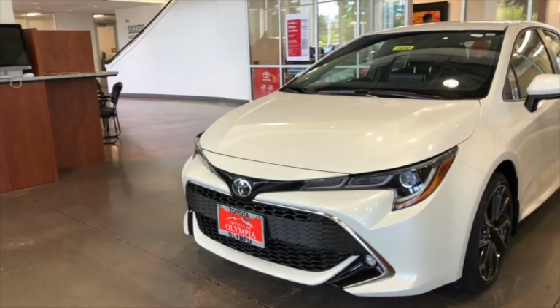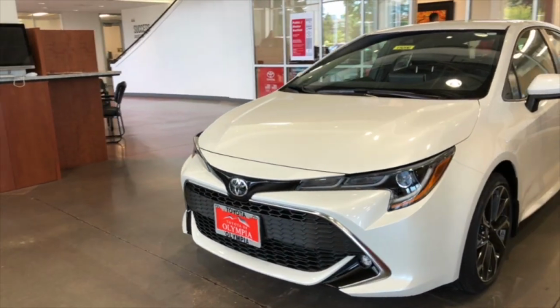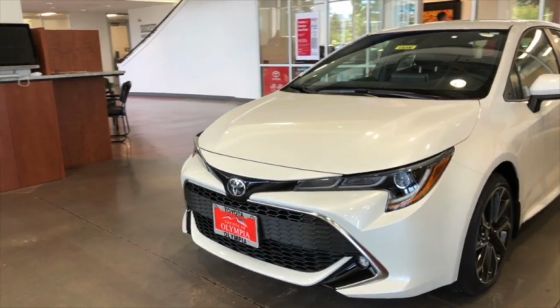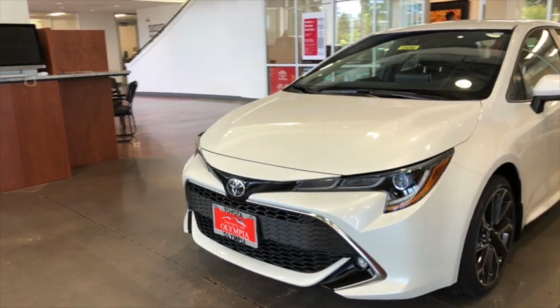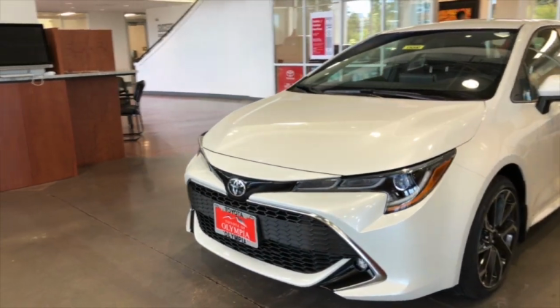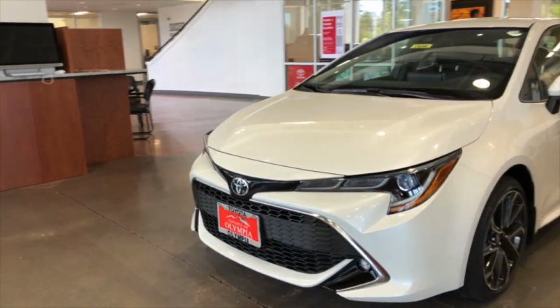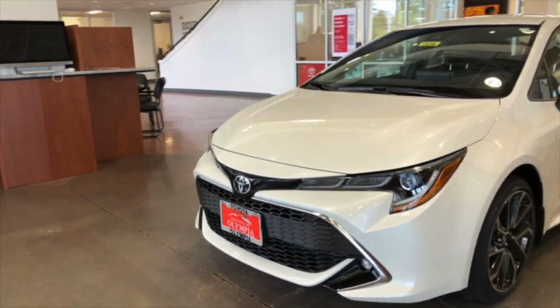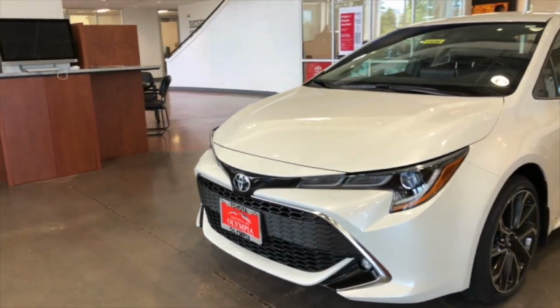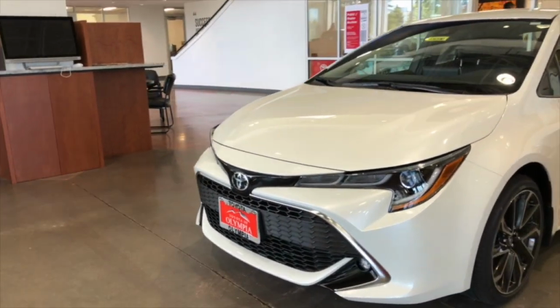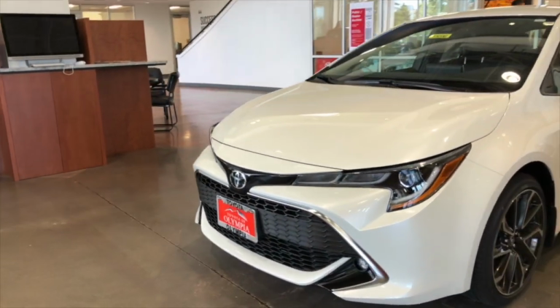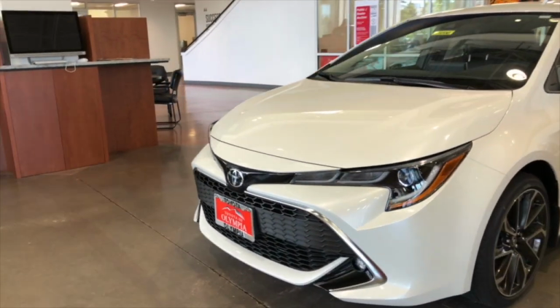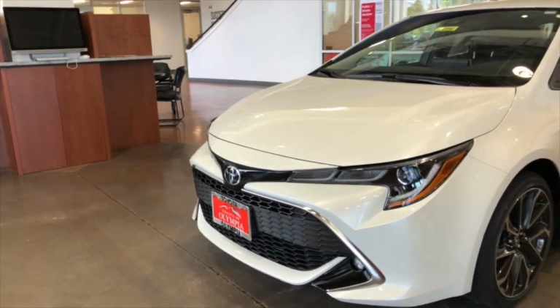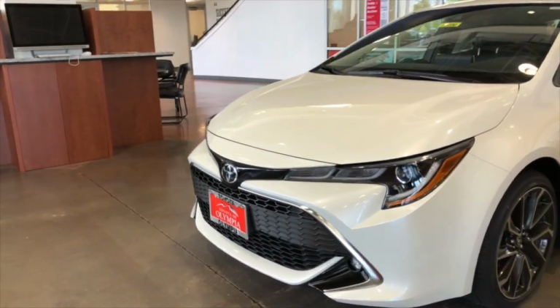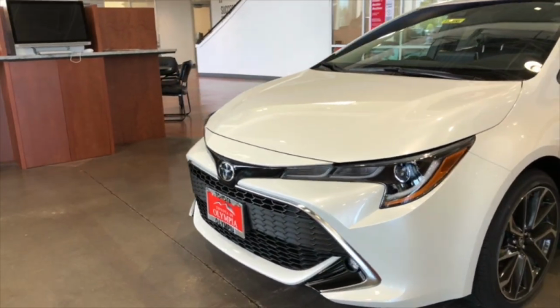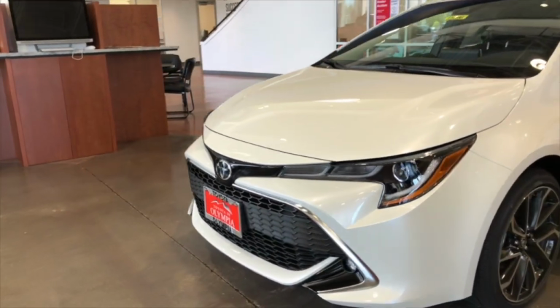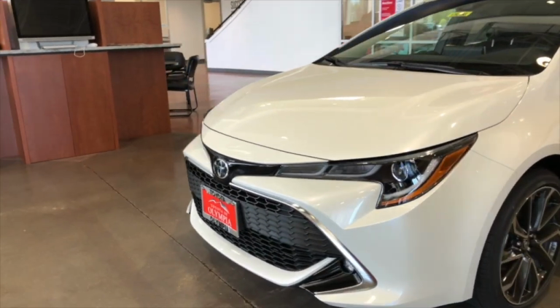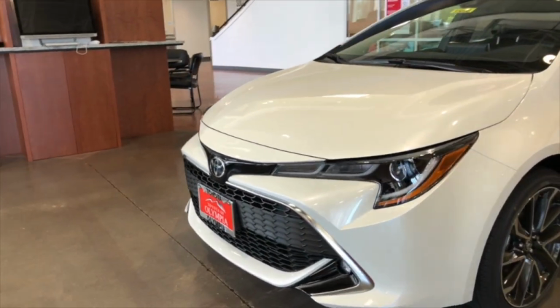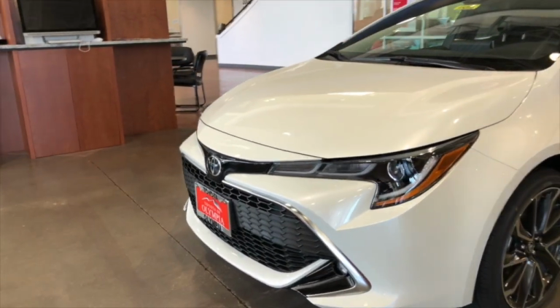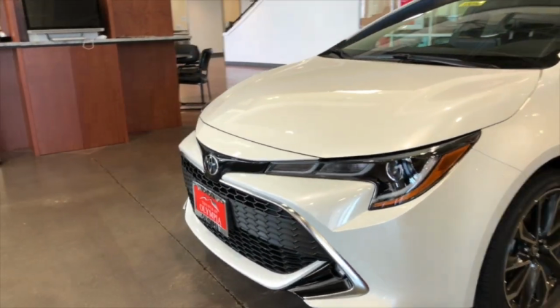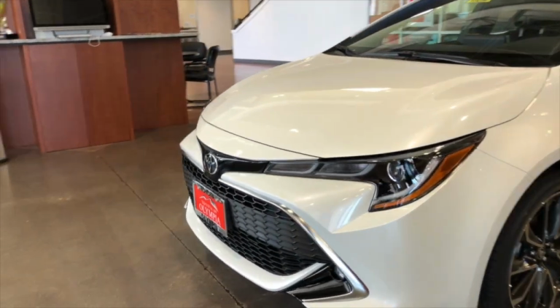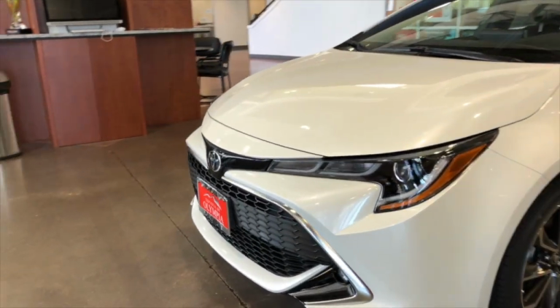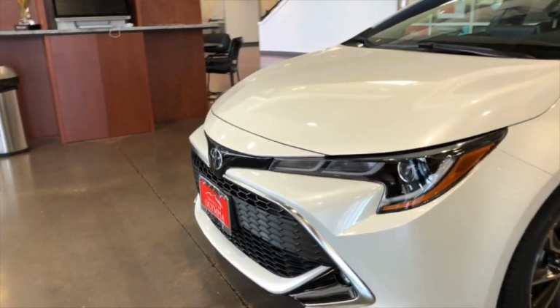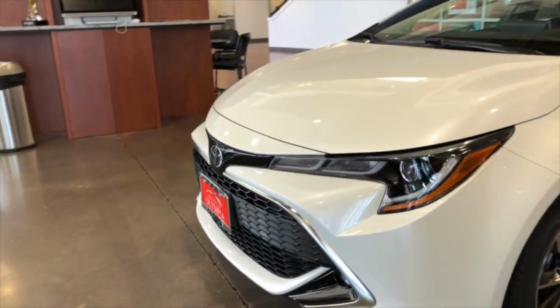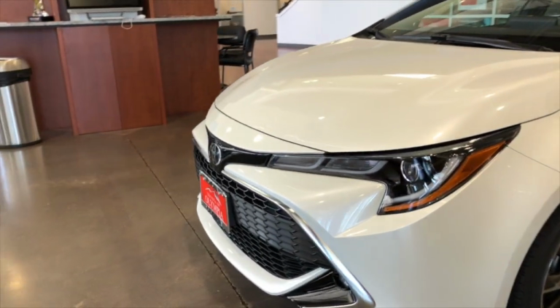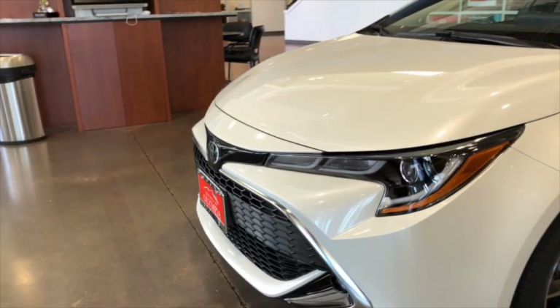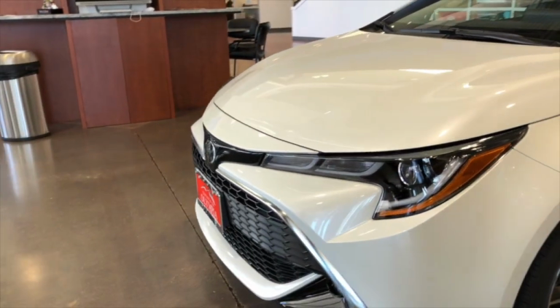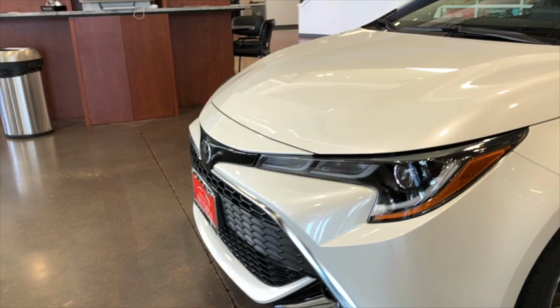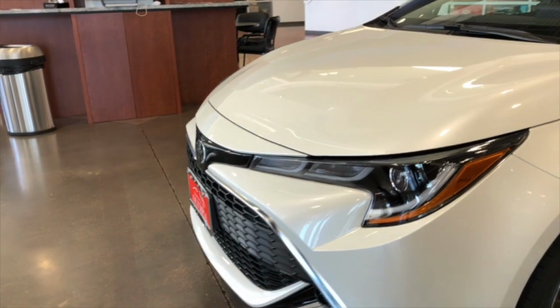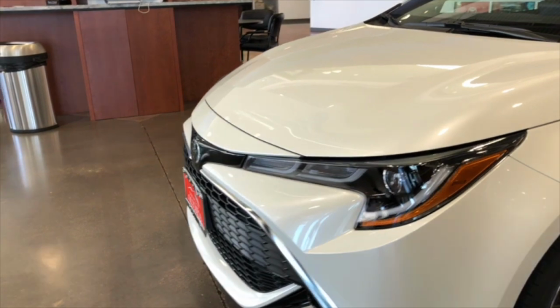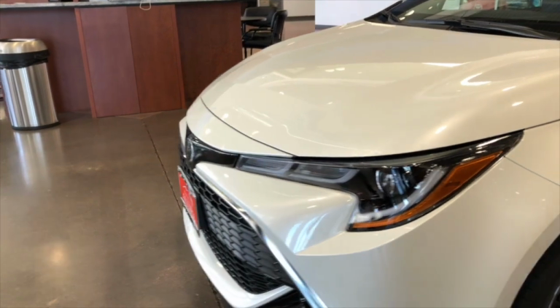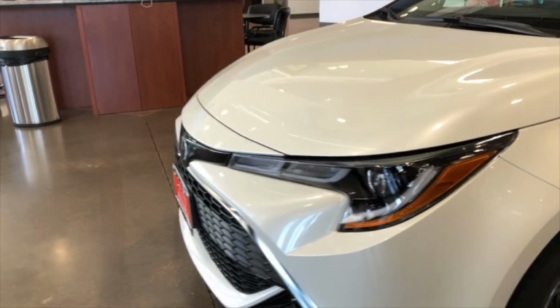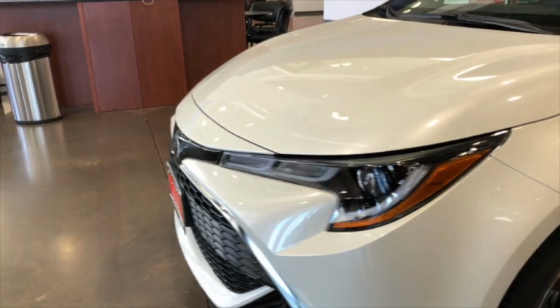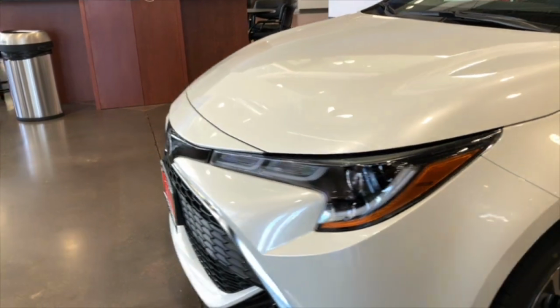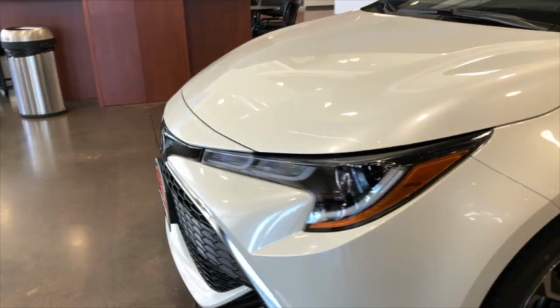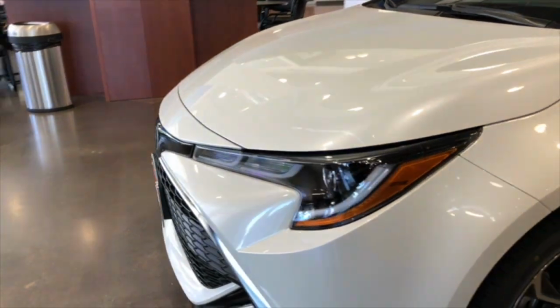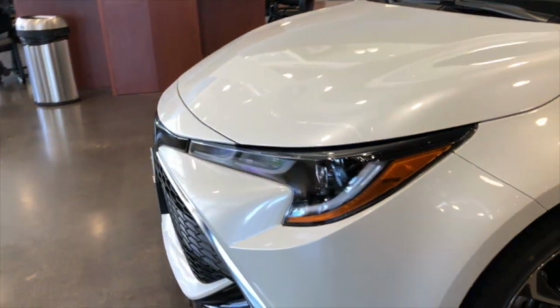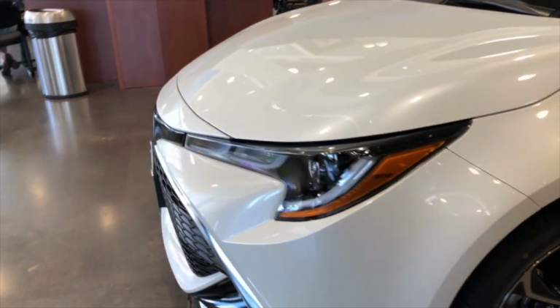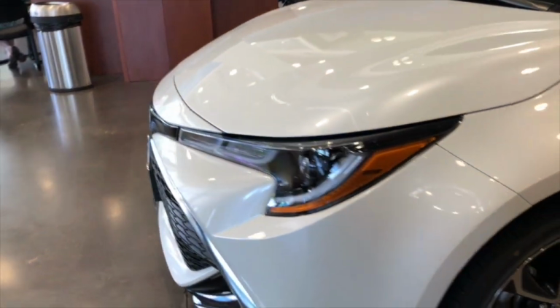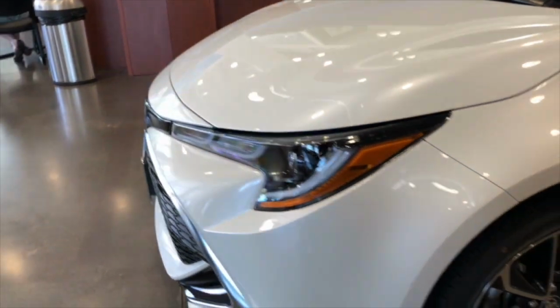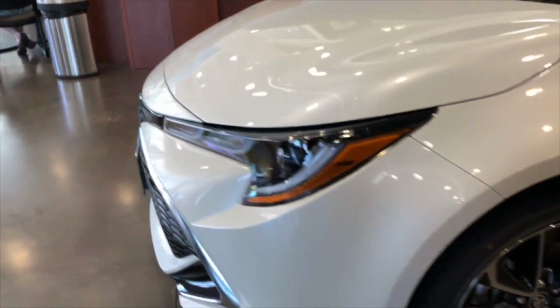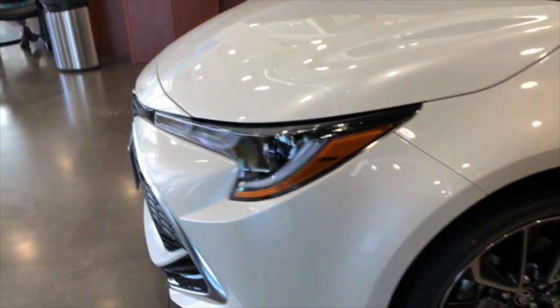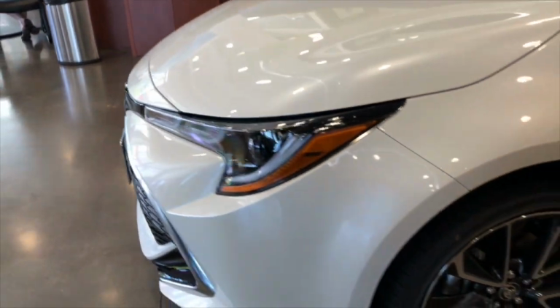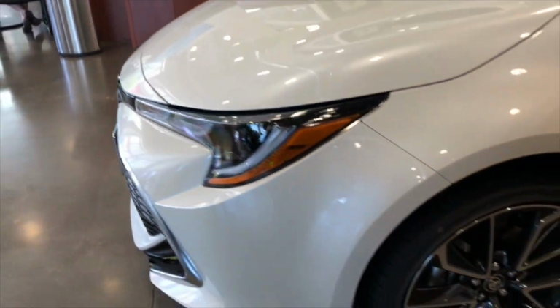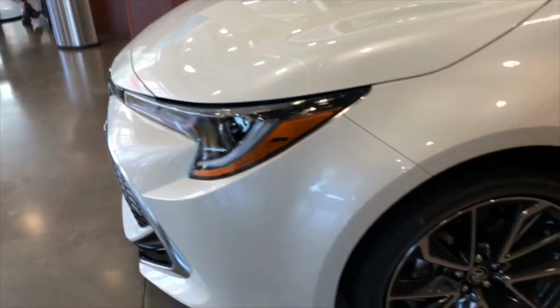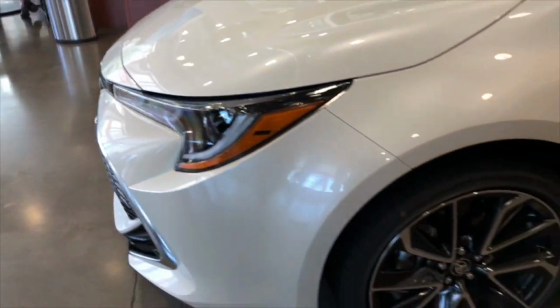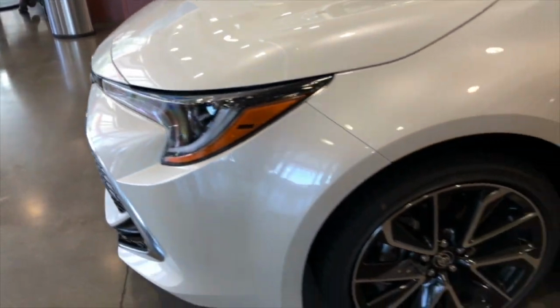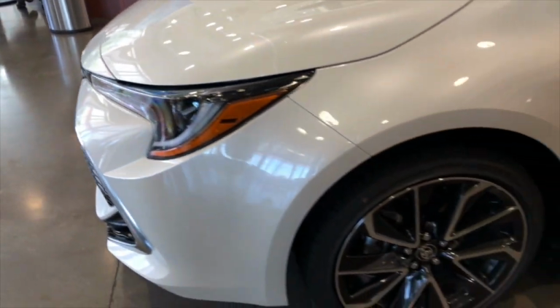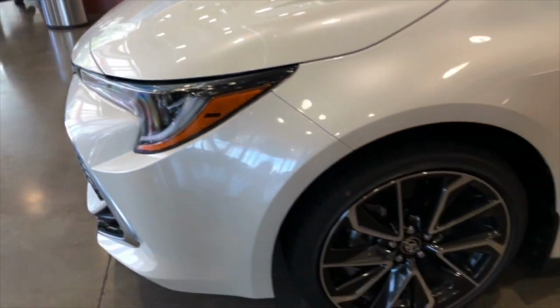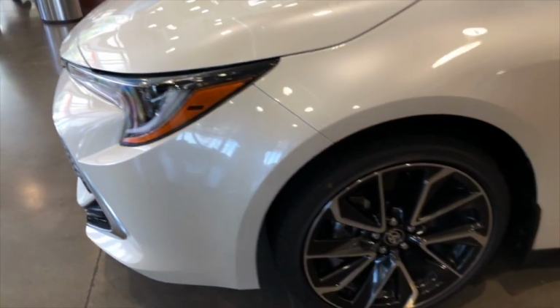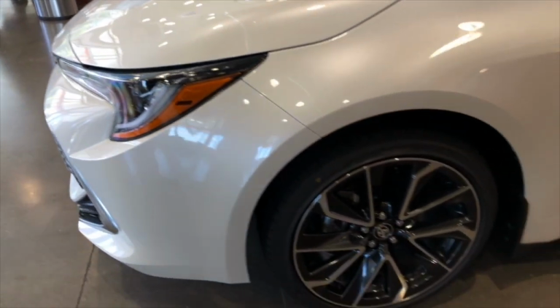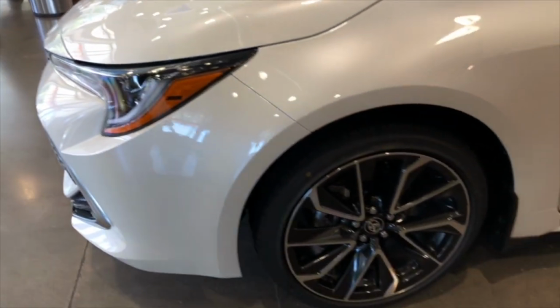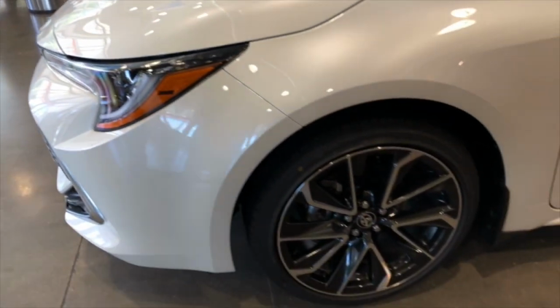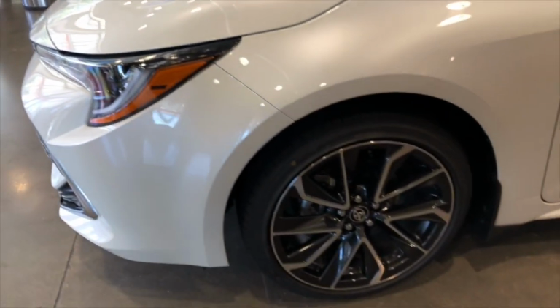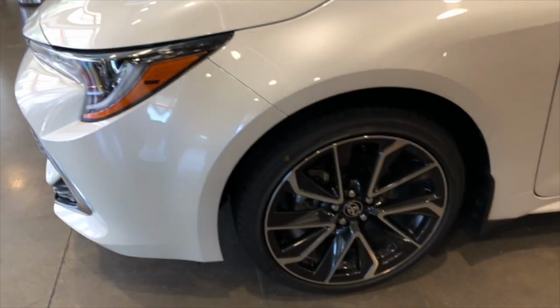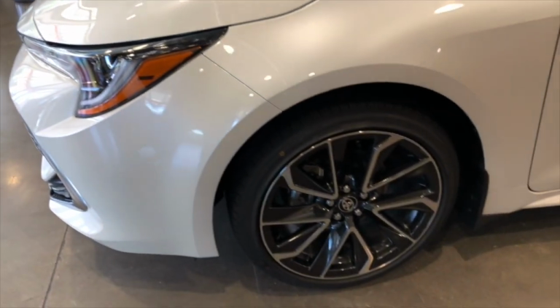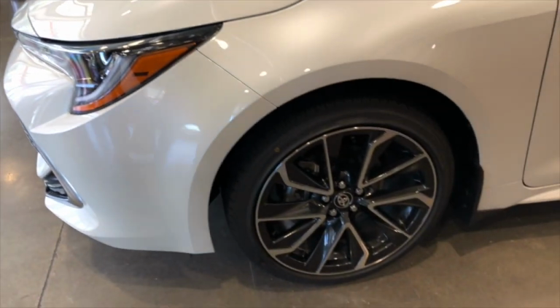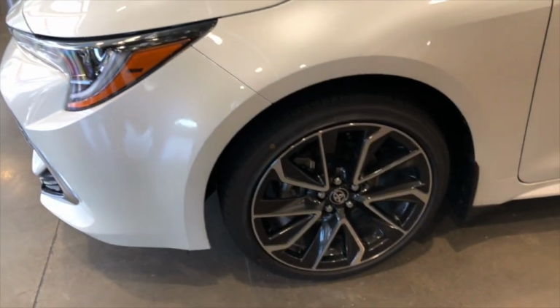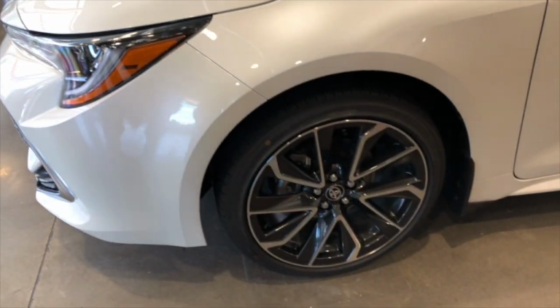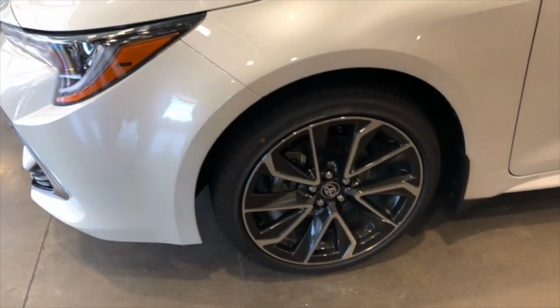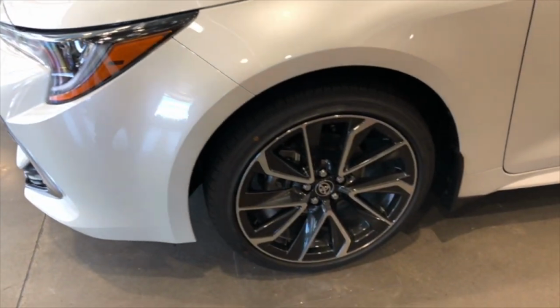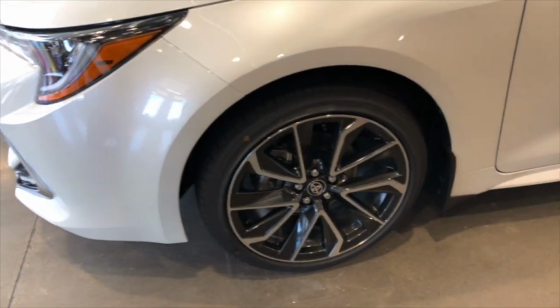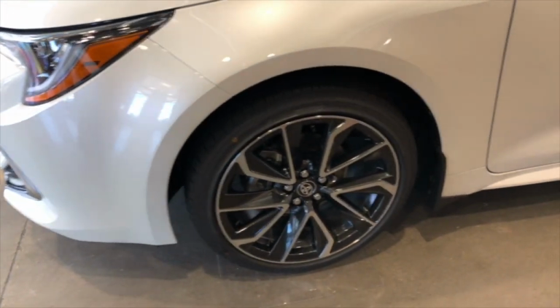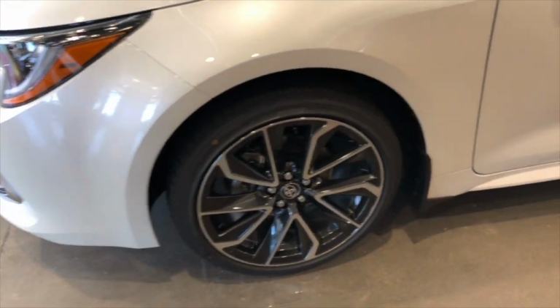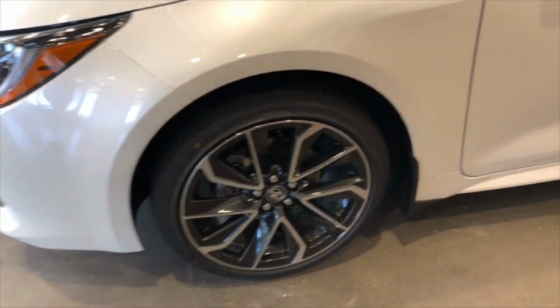LED headlights, followed by the fog lights. 18-inch alloy wheels, standard on the XSE.